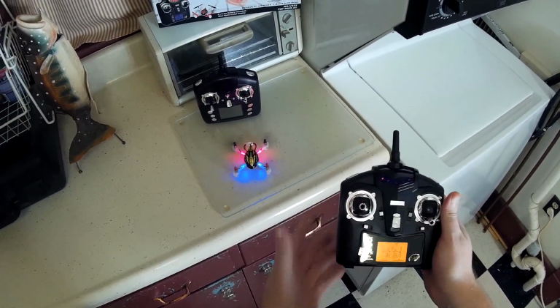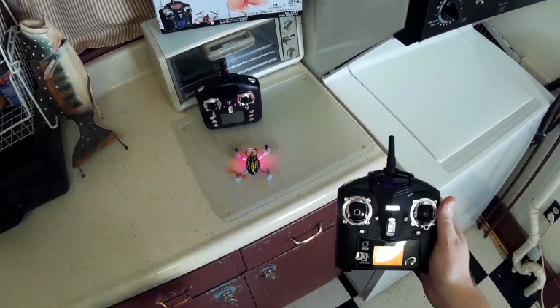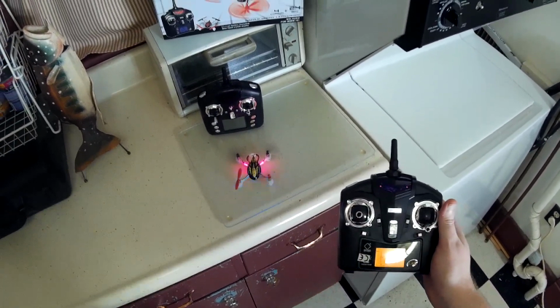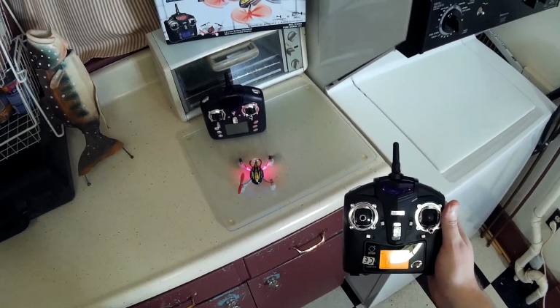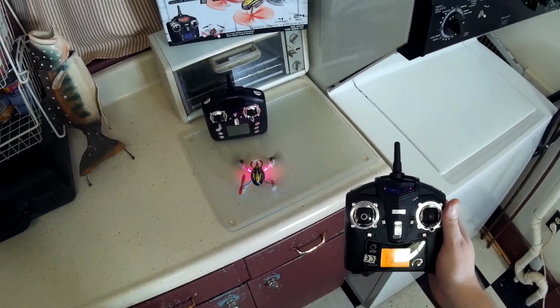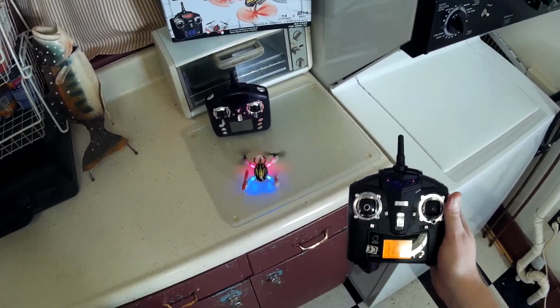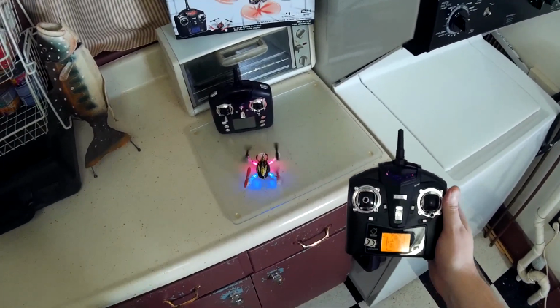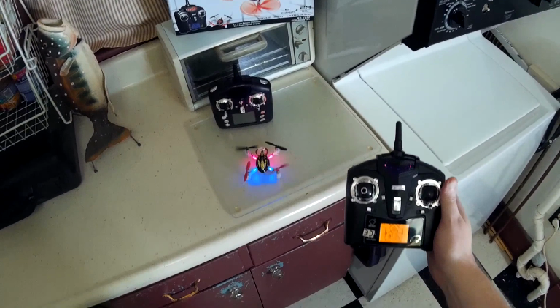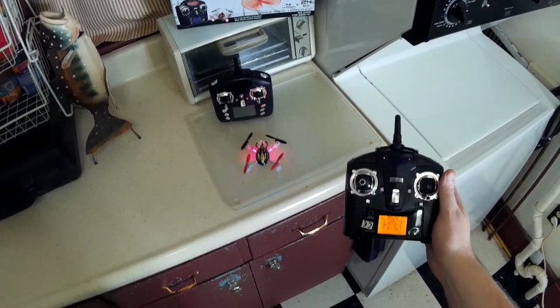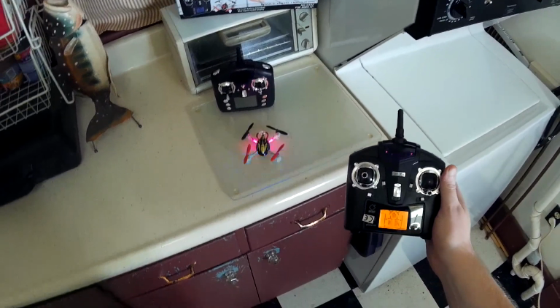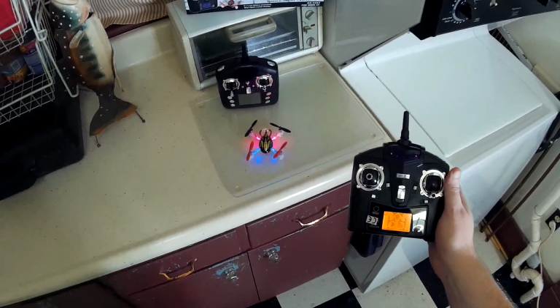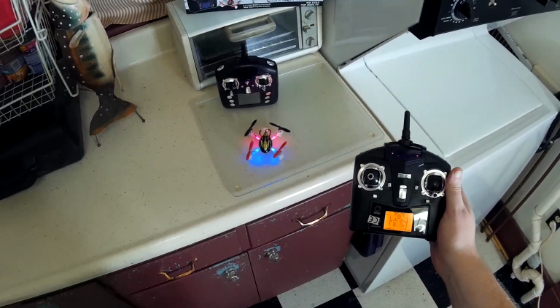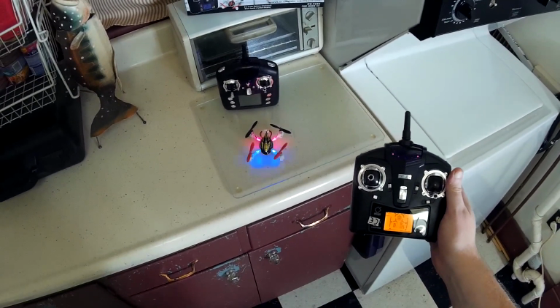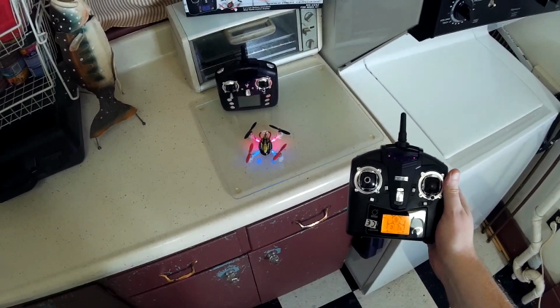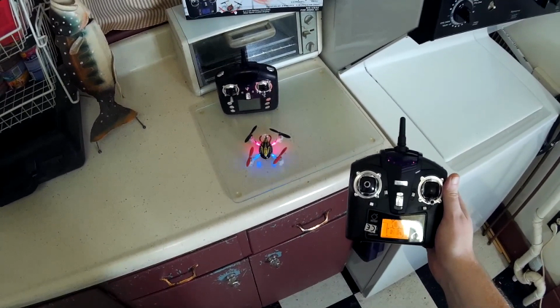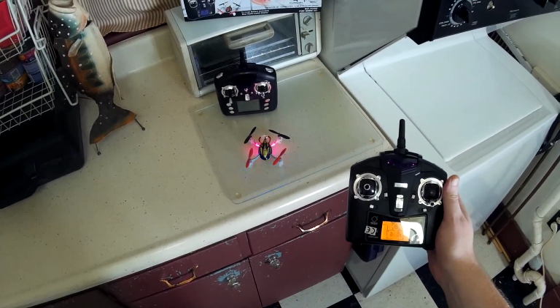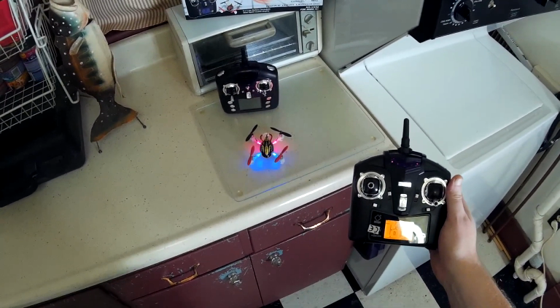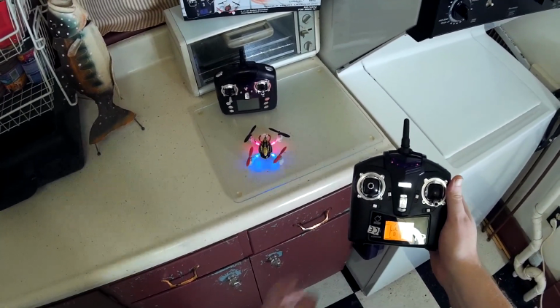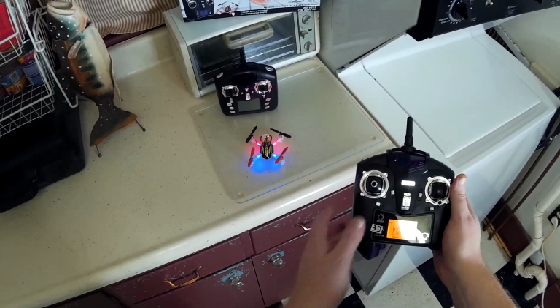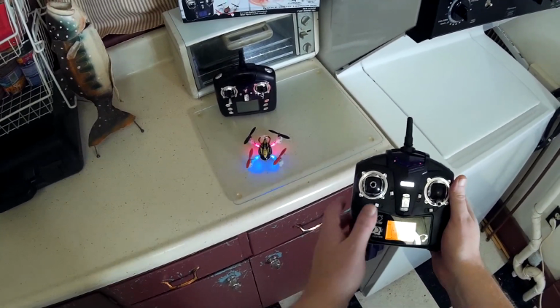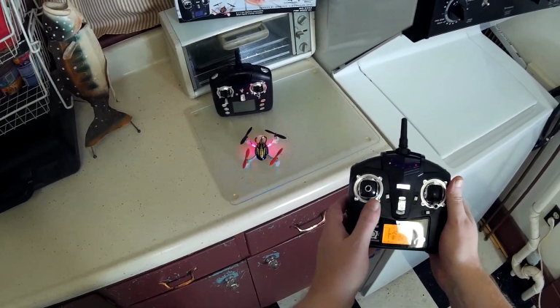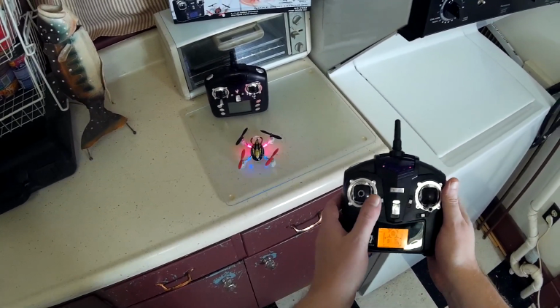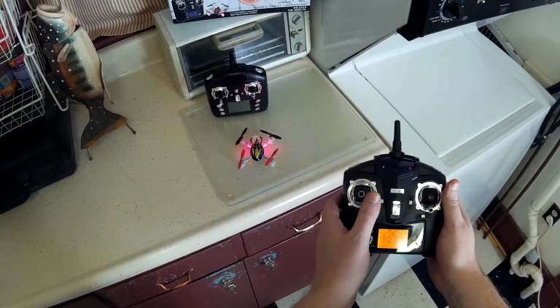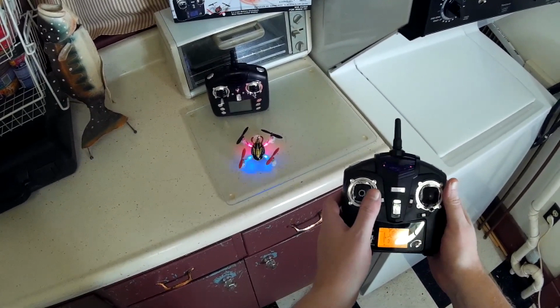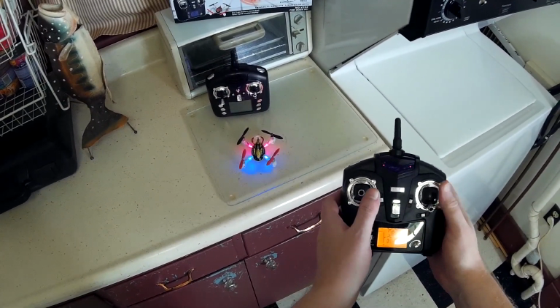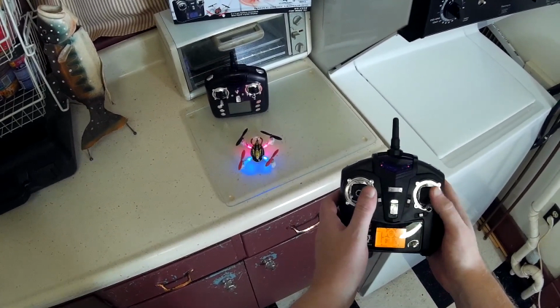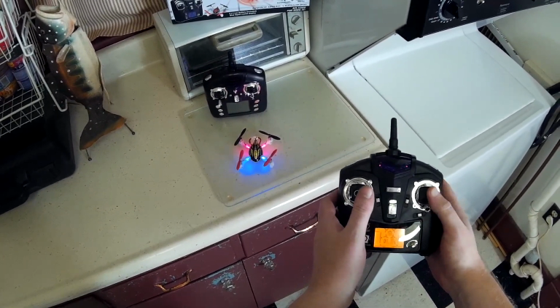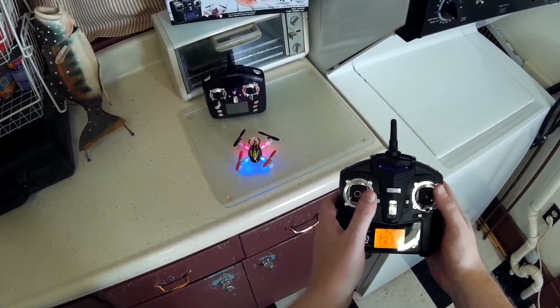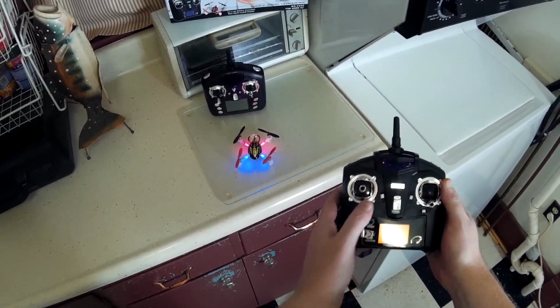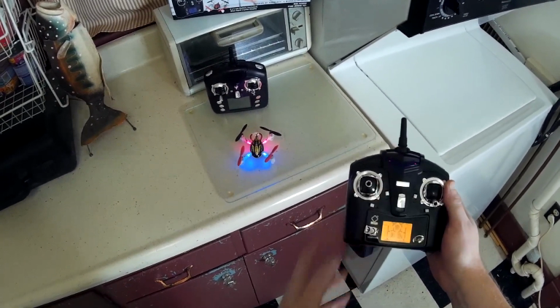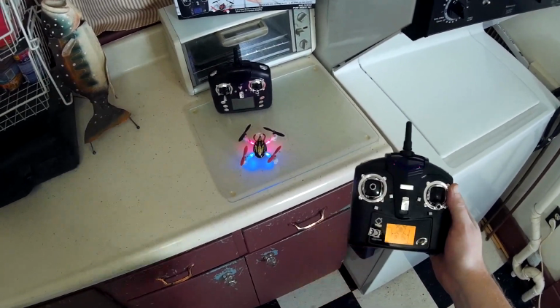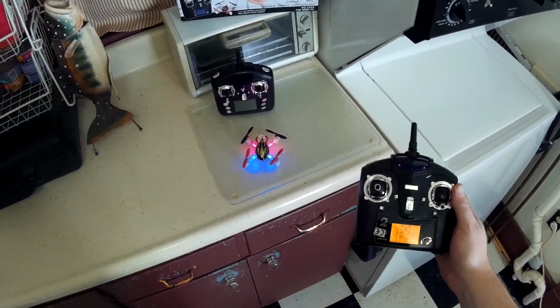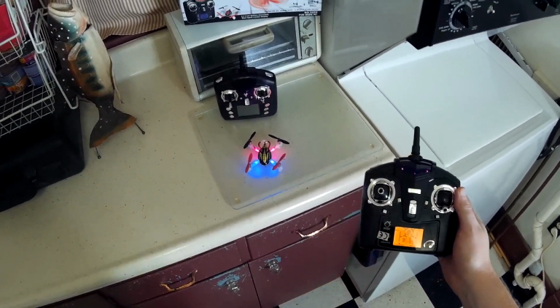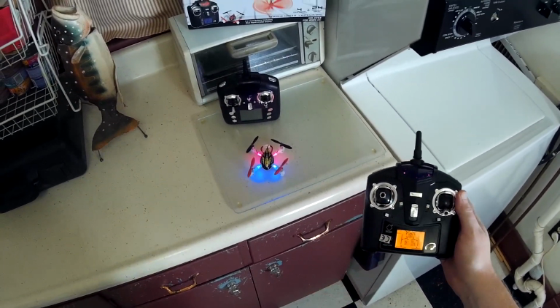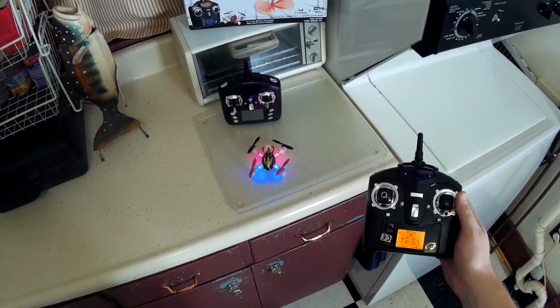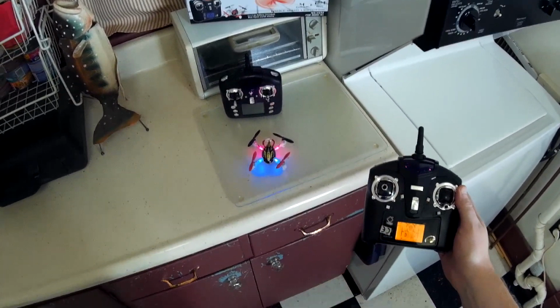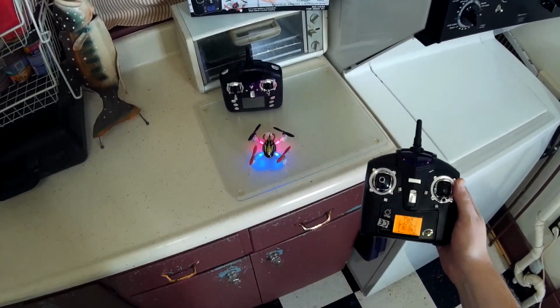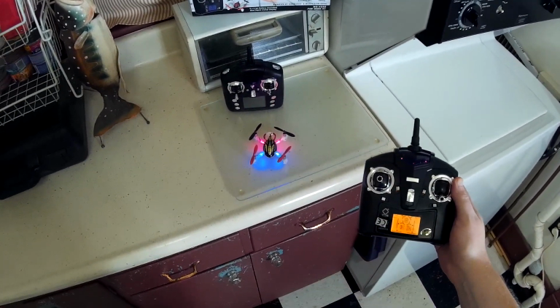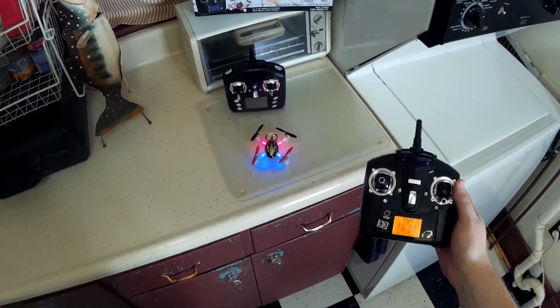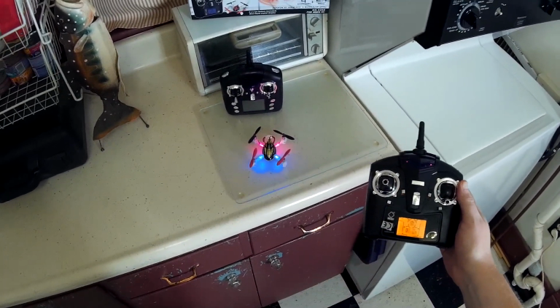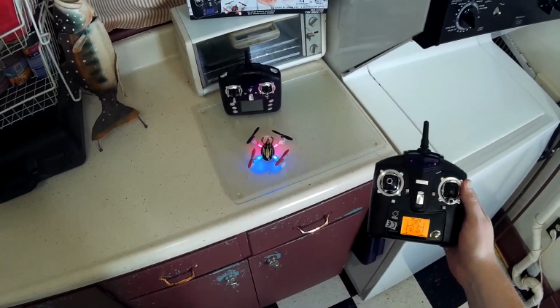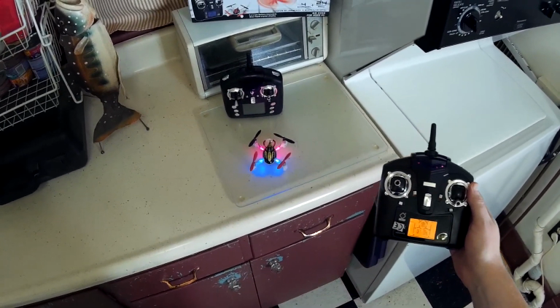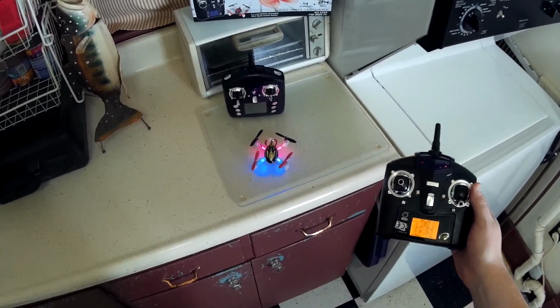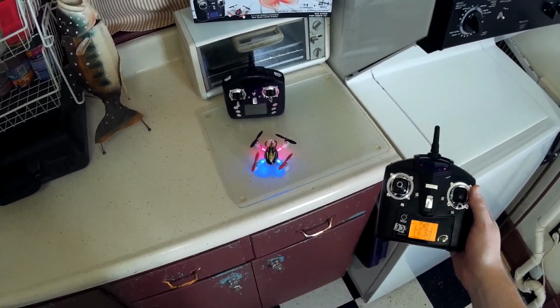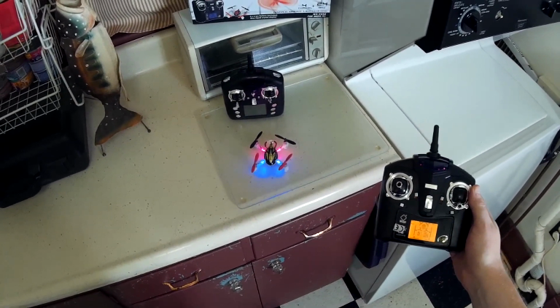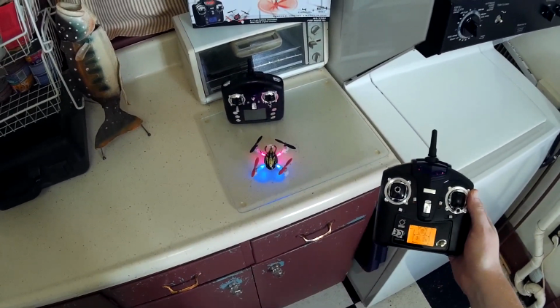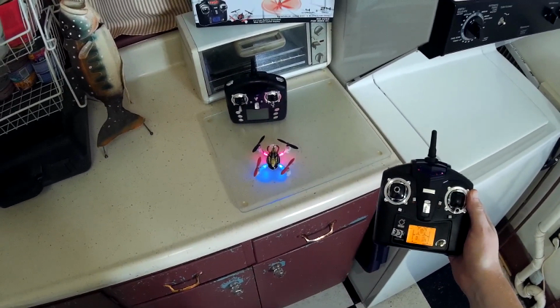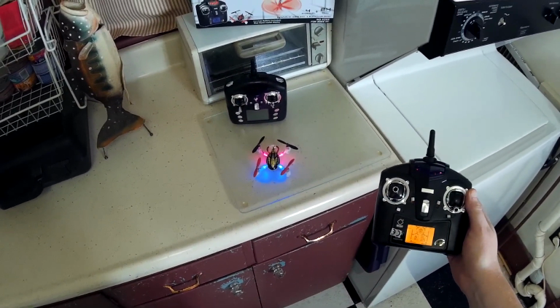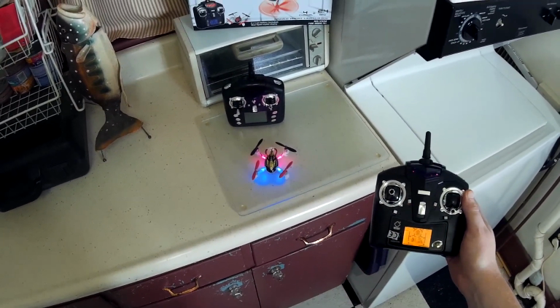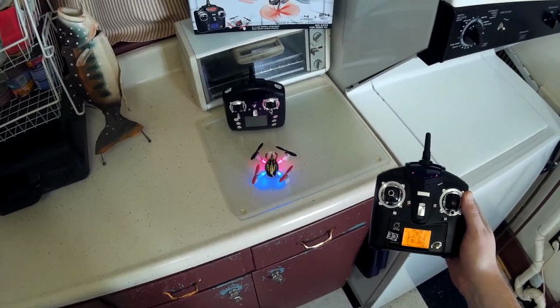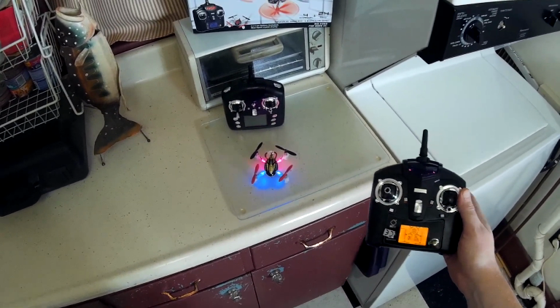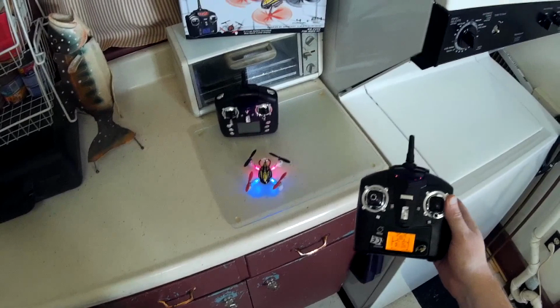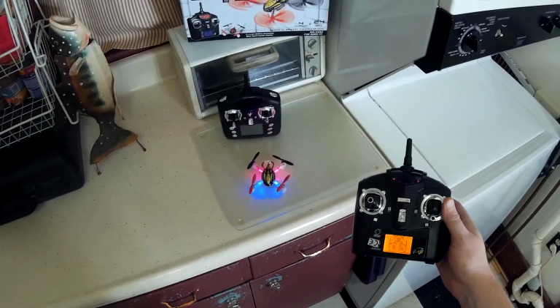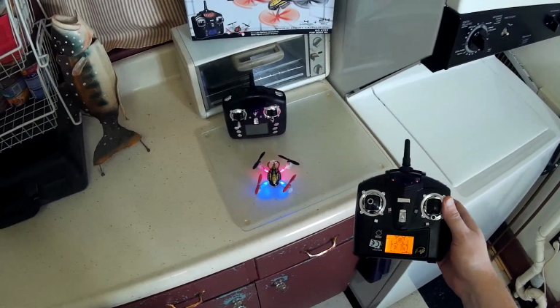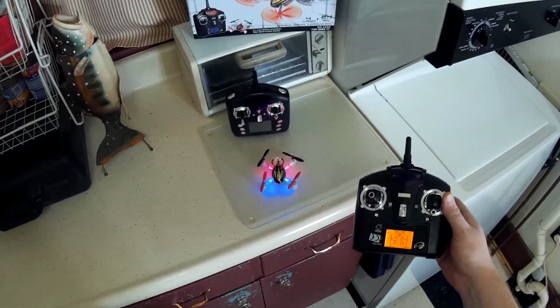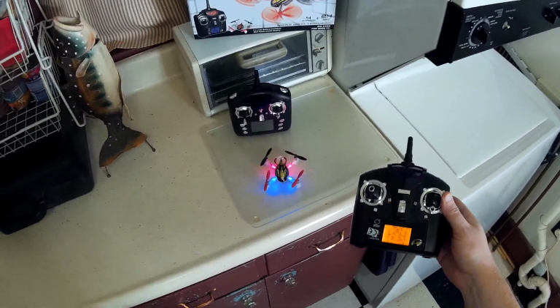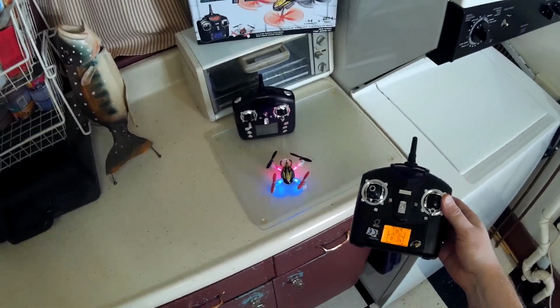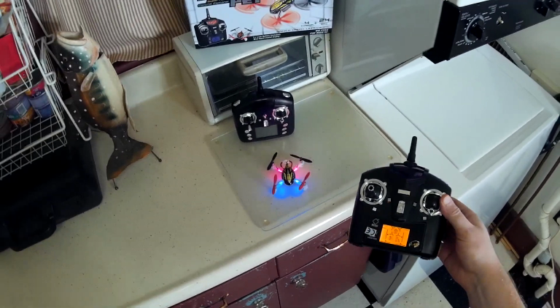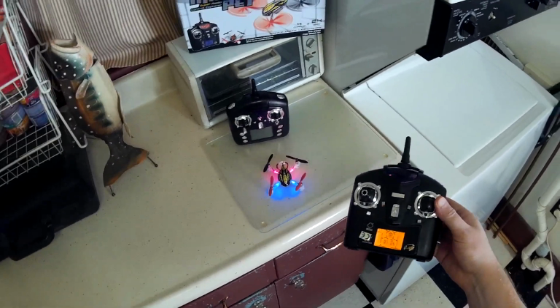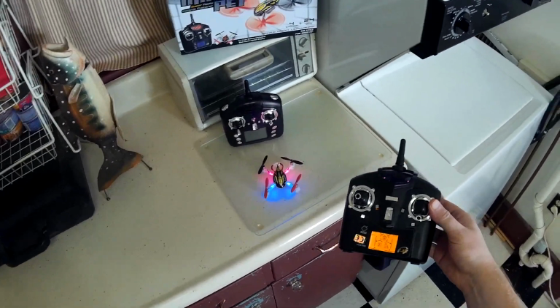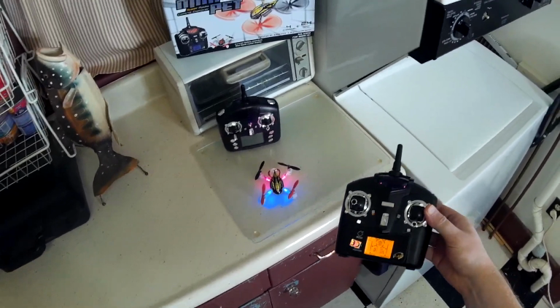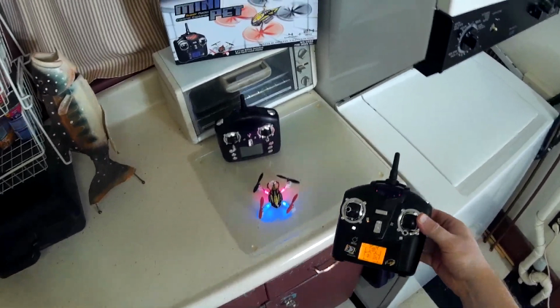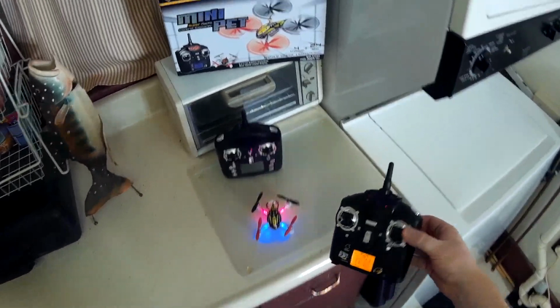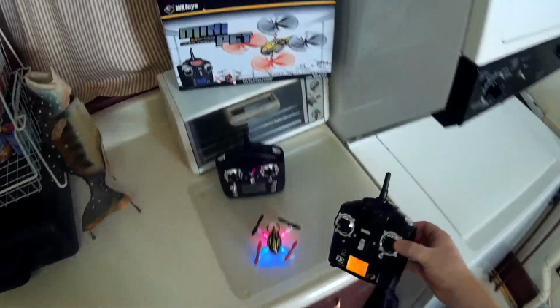Now you can recenter the sticks and they should stop blinking. And now it's recalibrated — that's all there is to it.